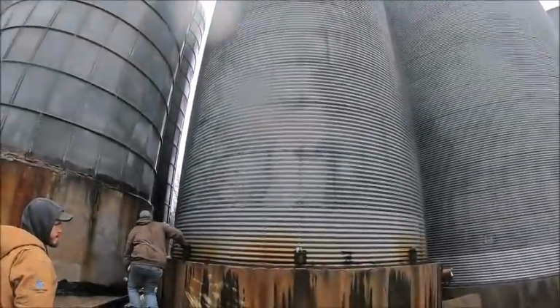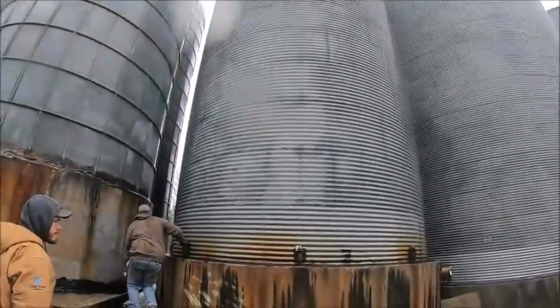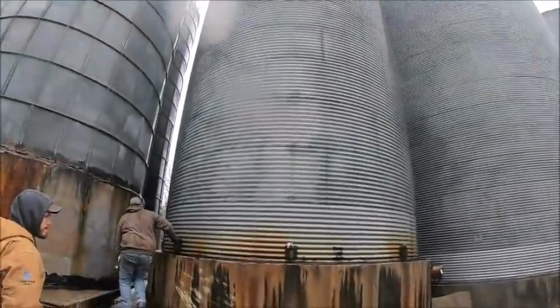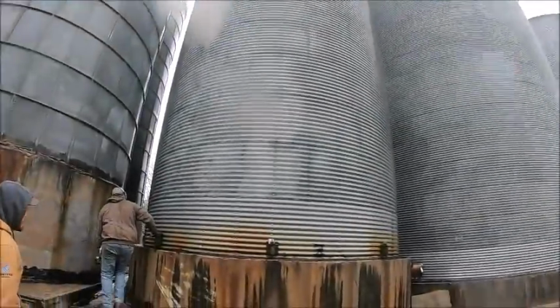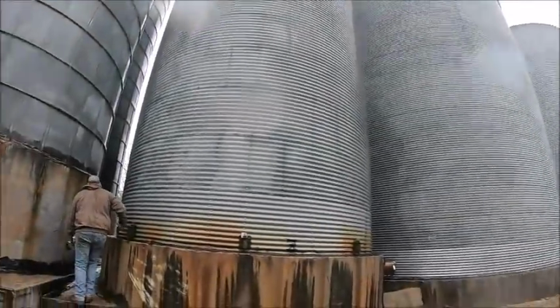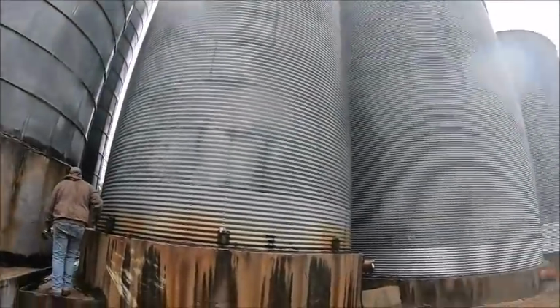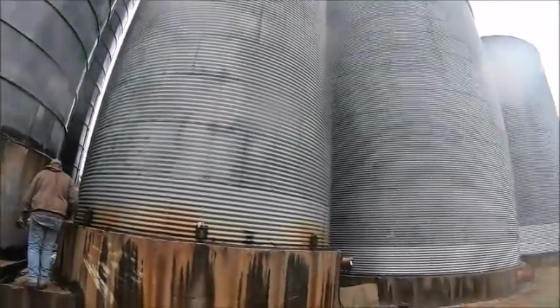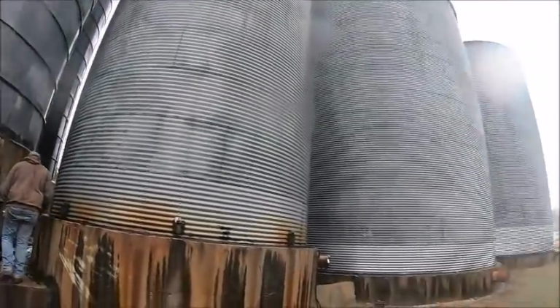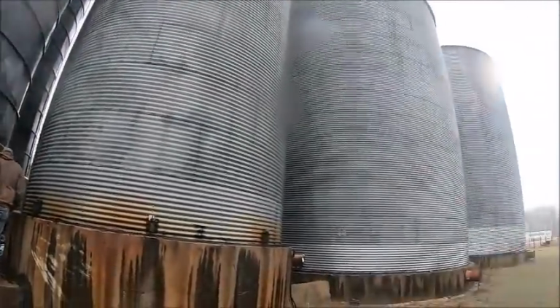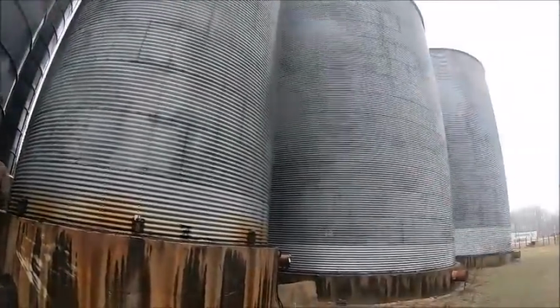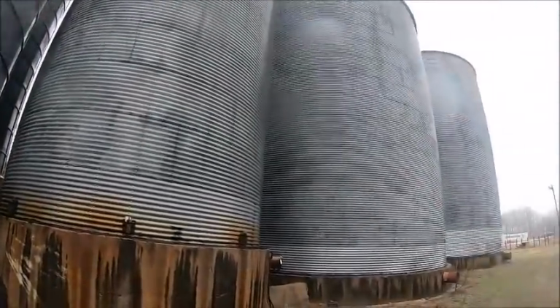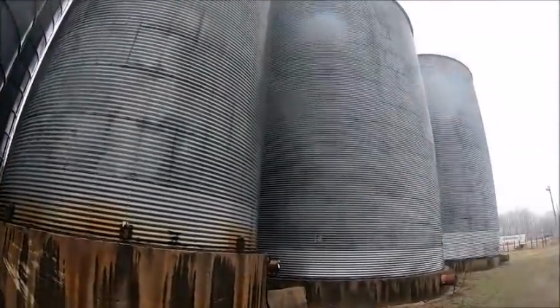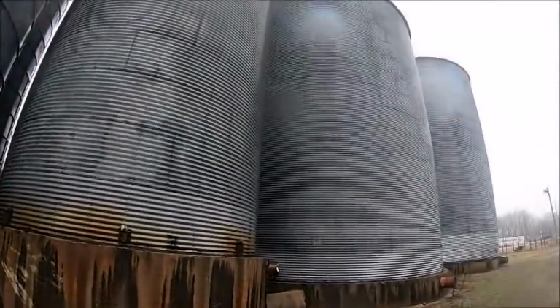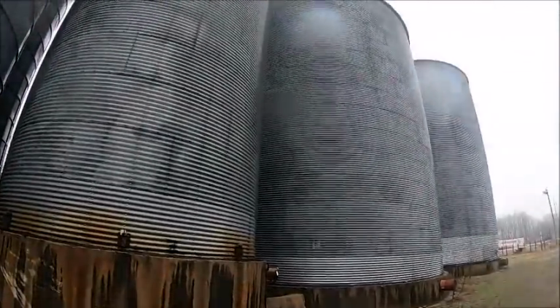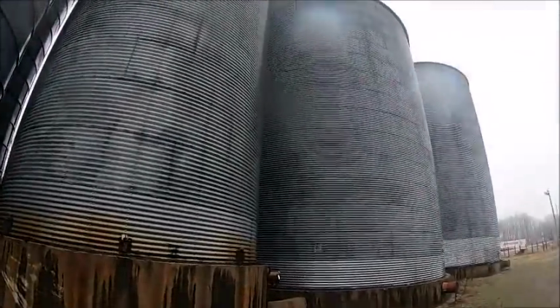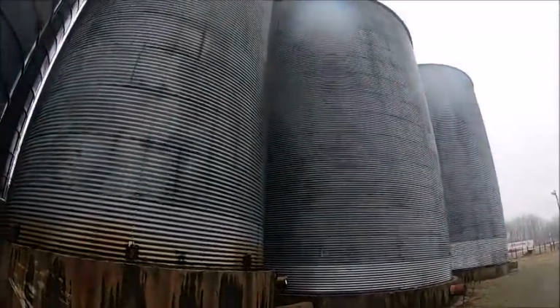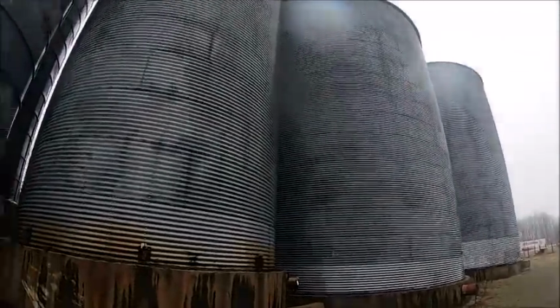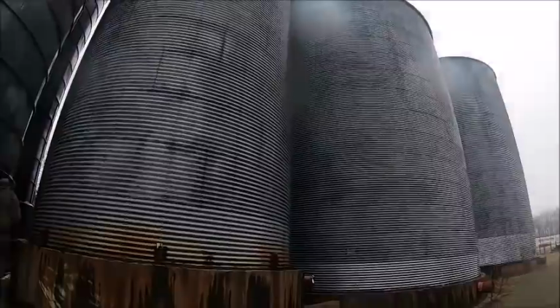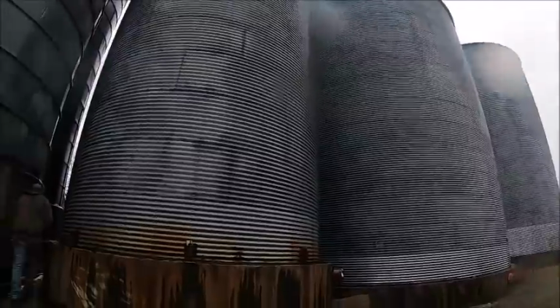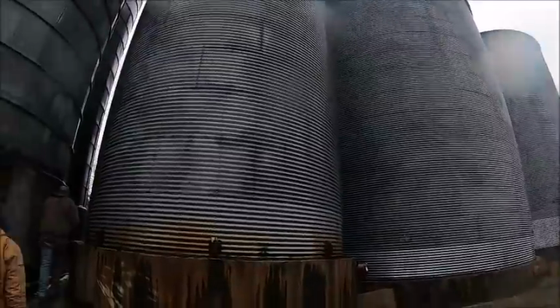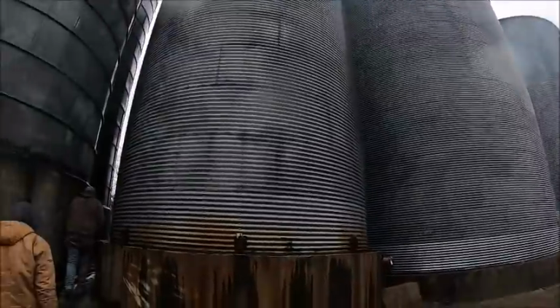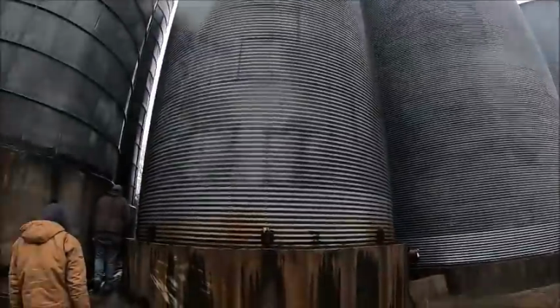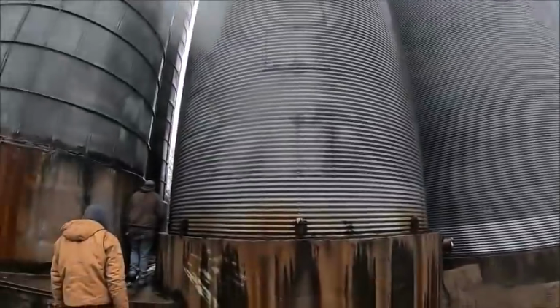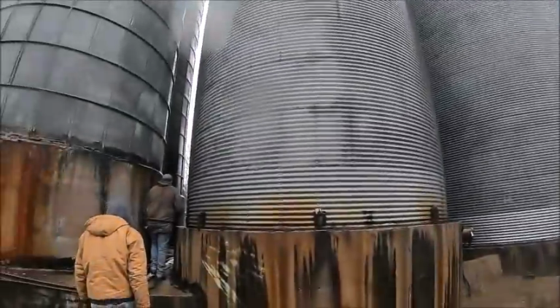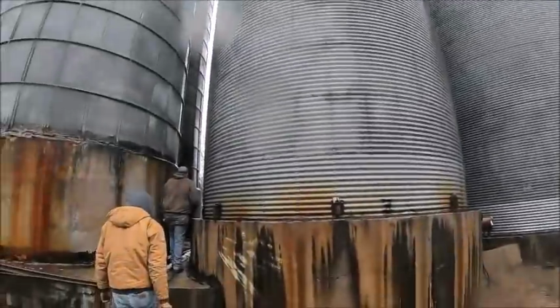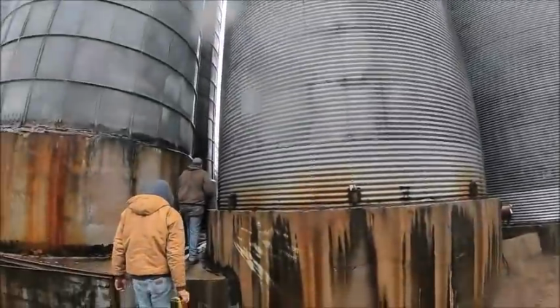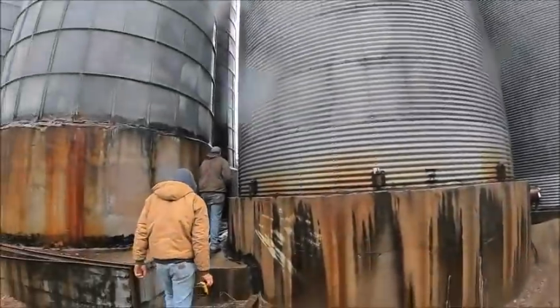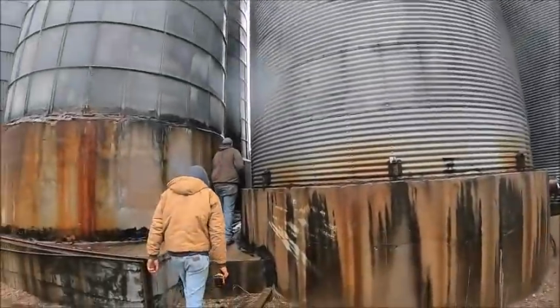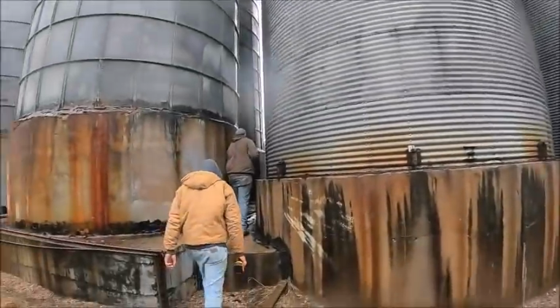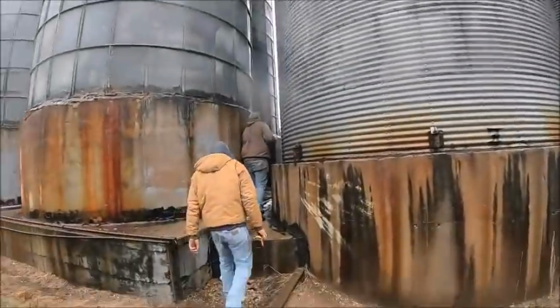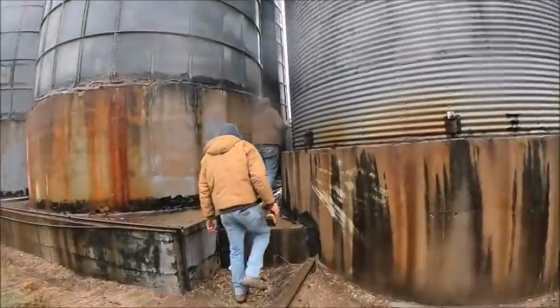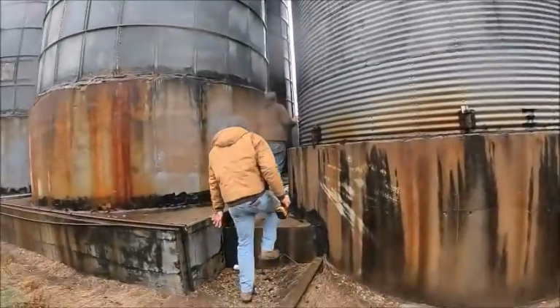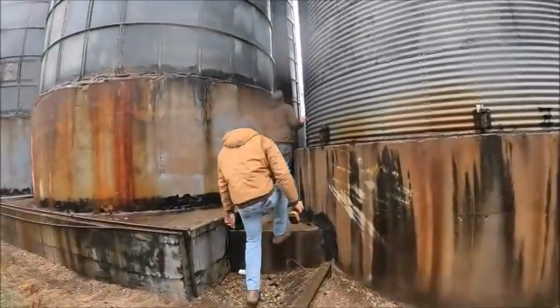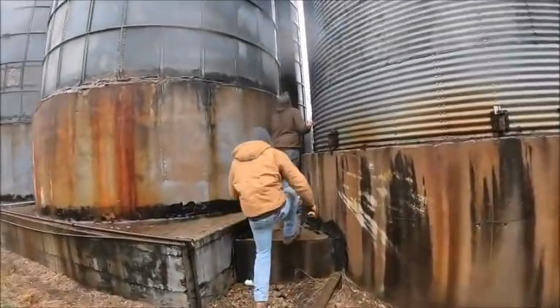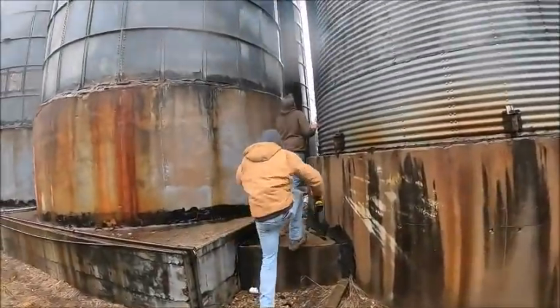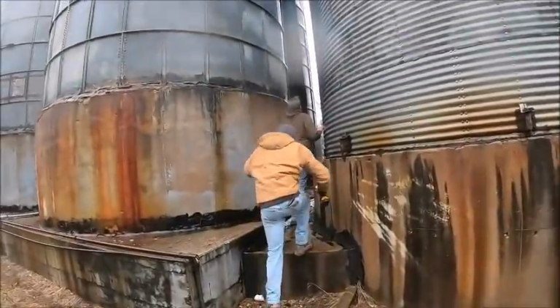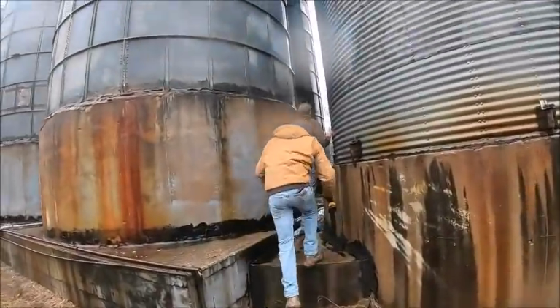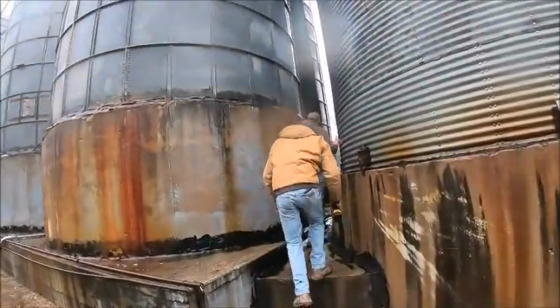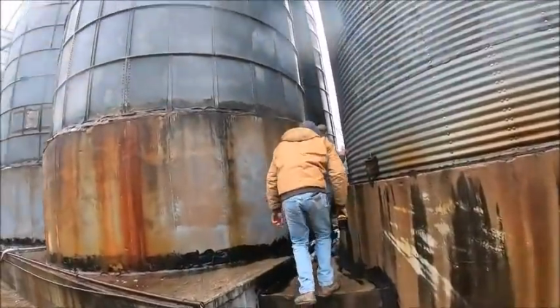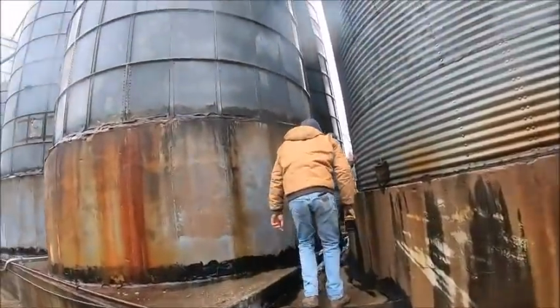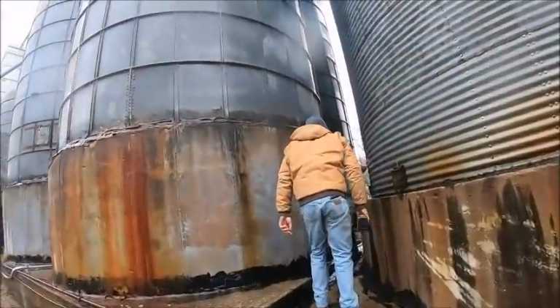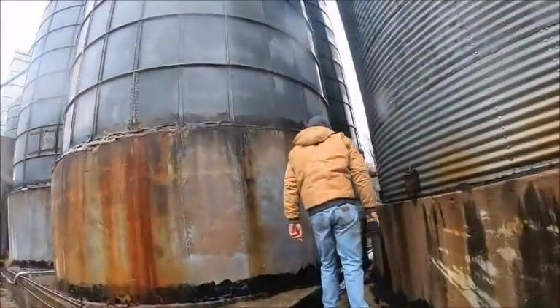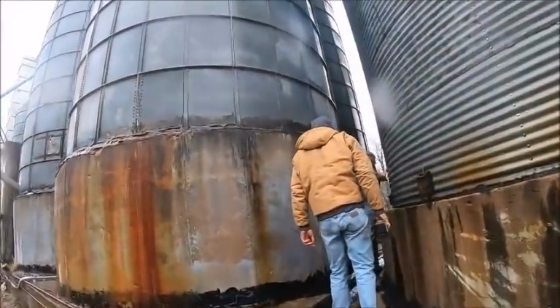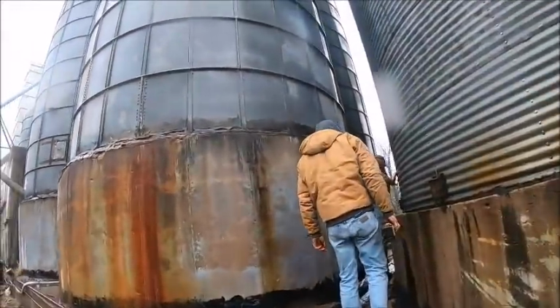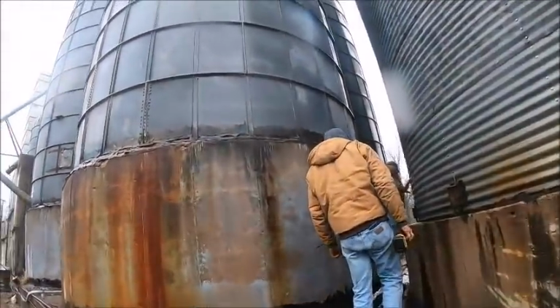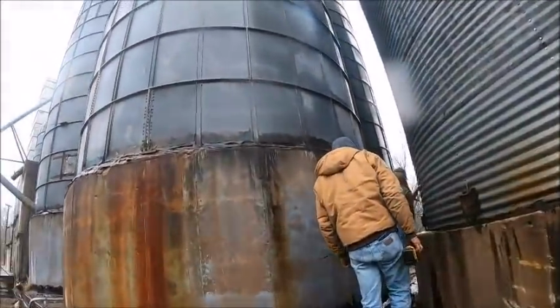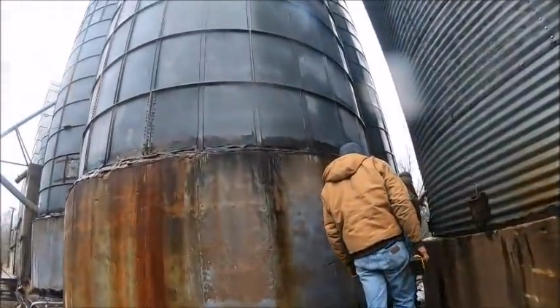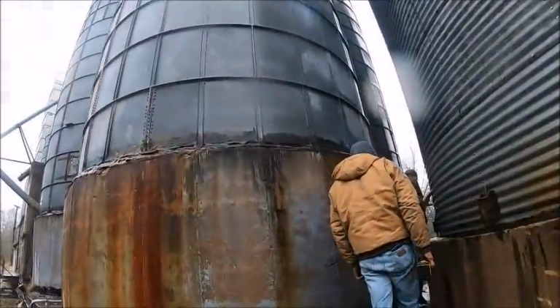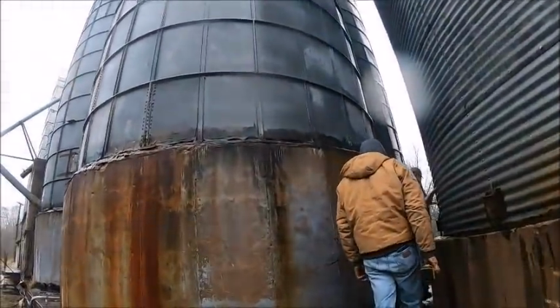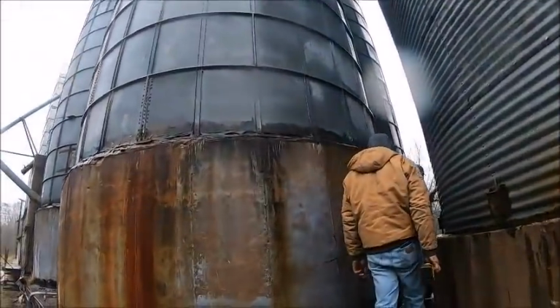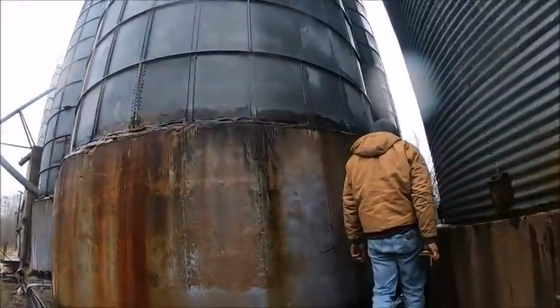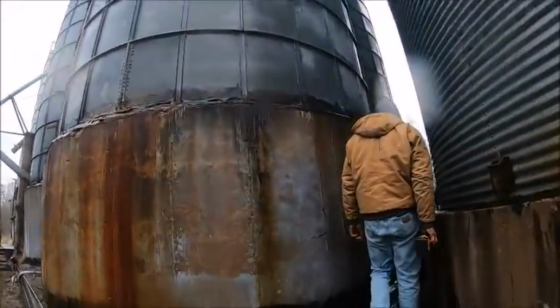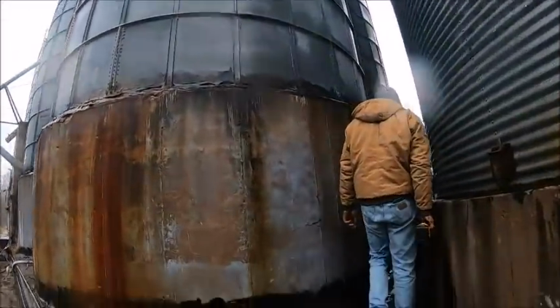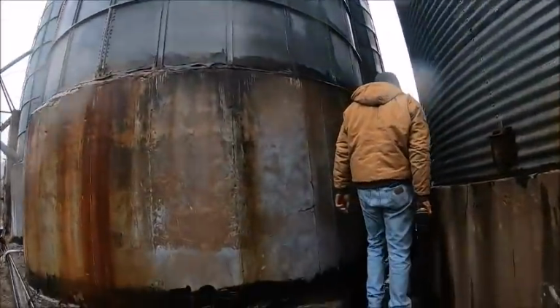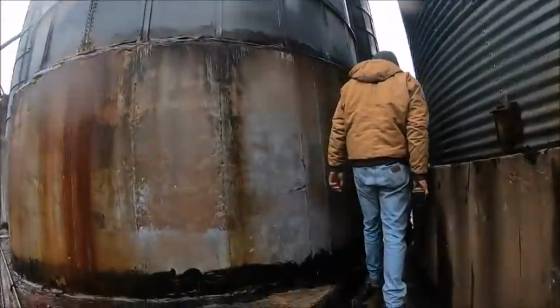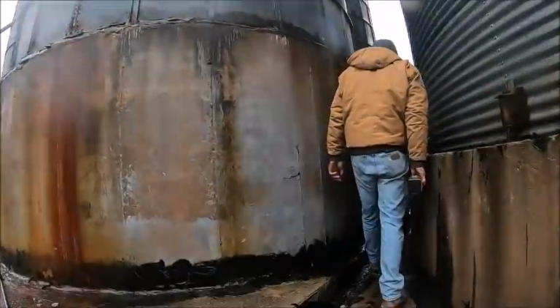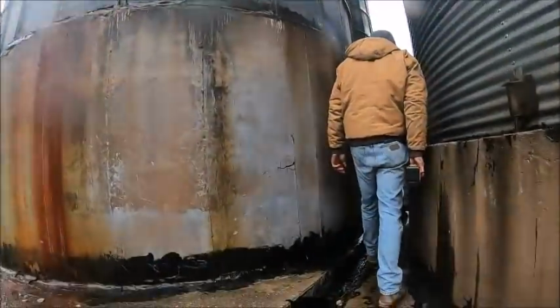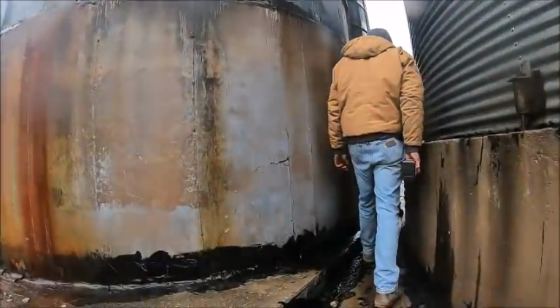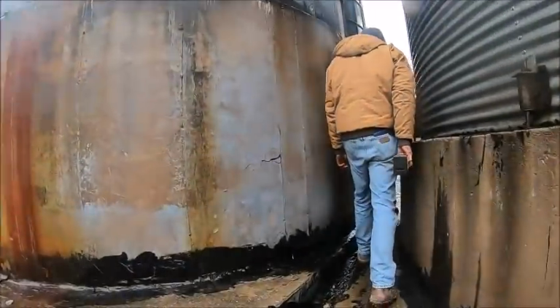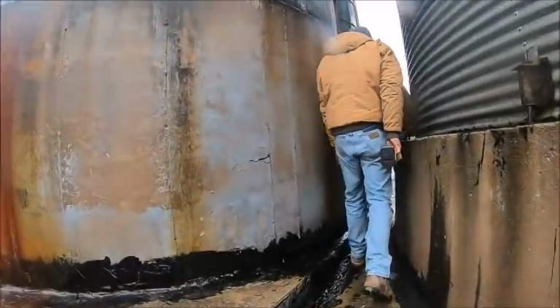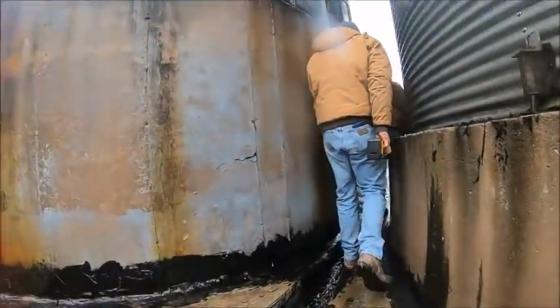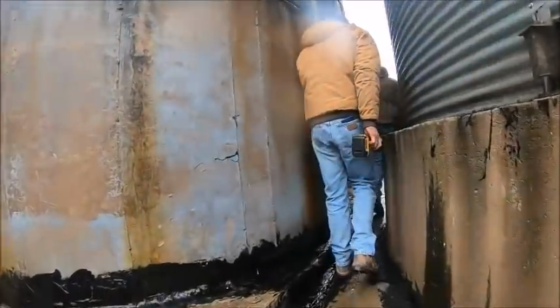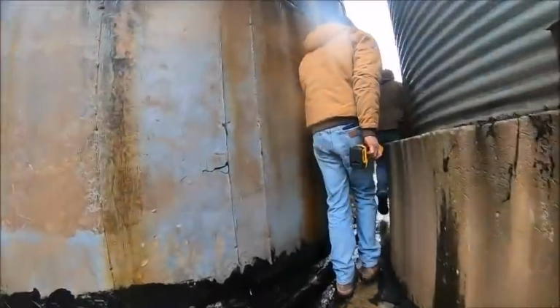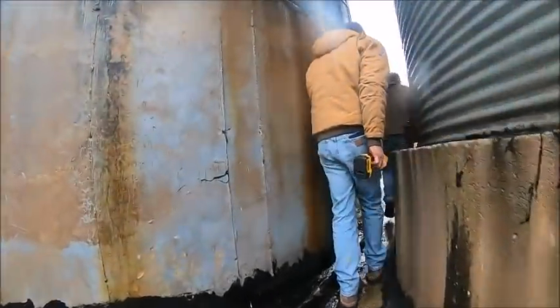It kind of sucks because the new bins really aren't in that bad of shape - even the old bins aren't terrible.